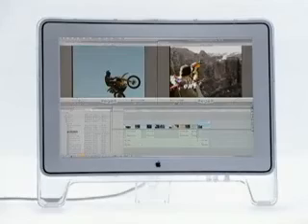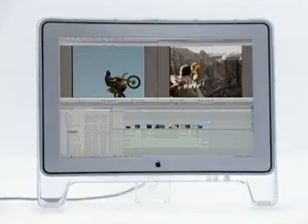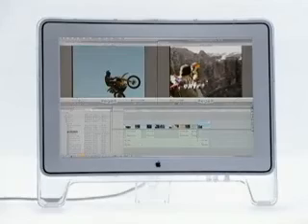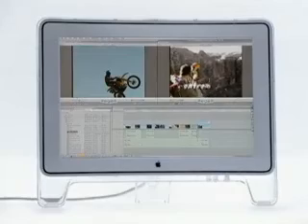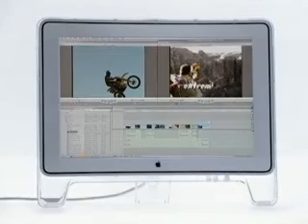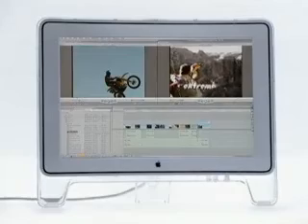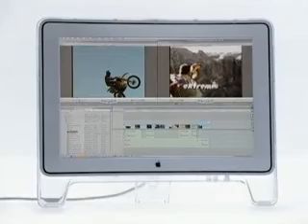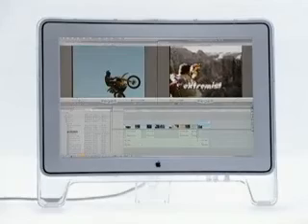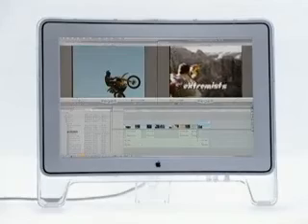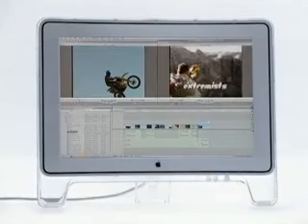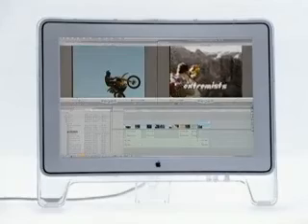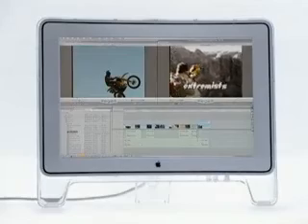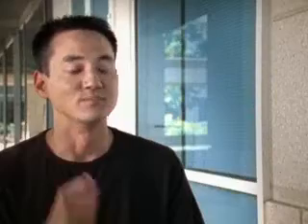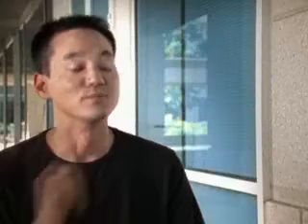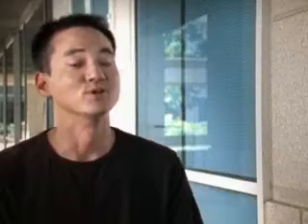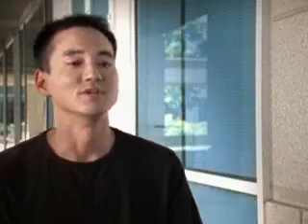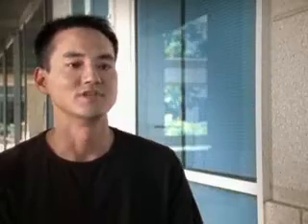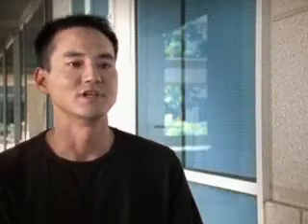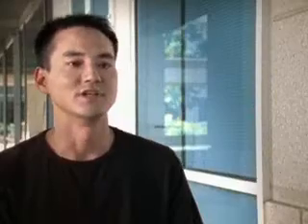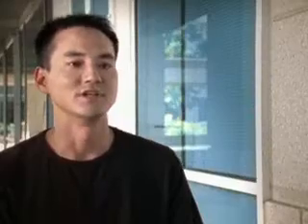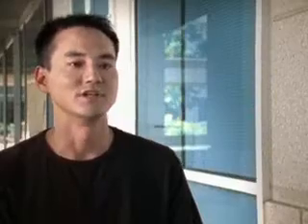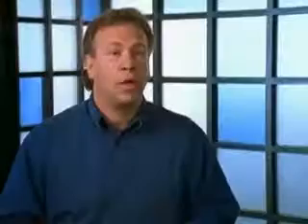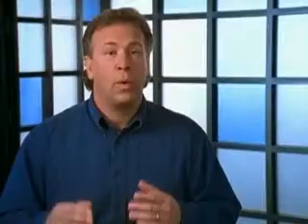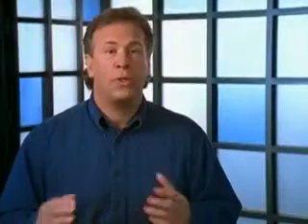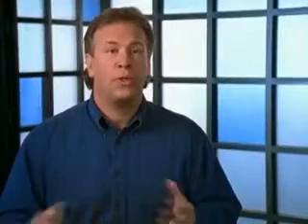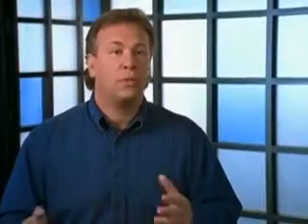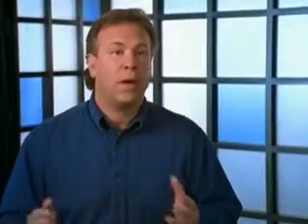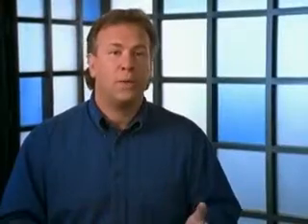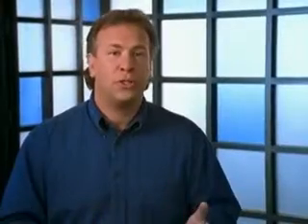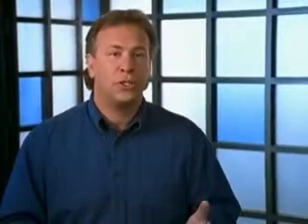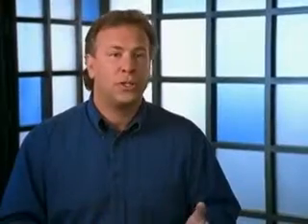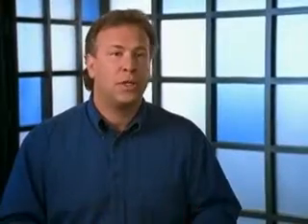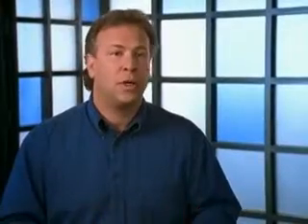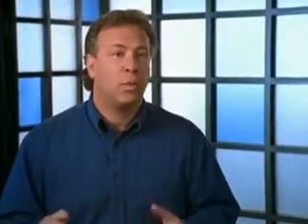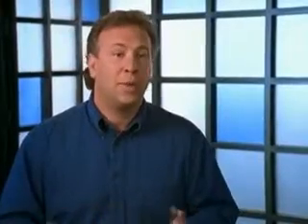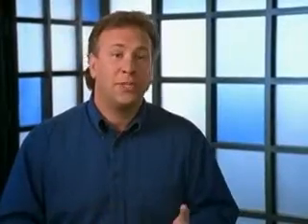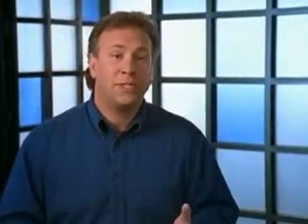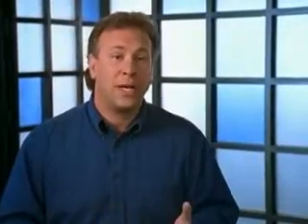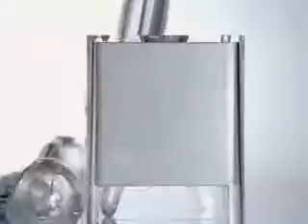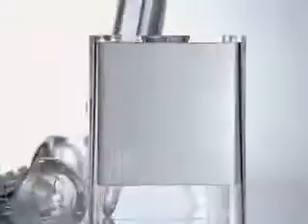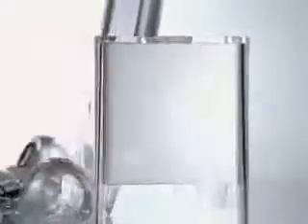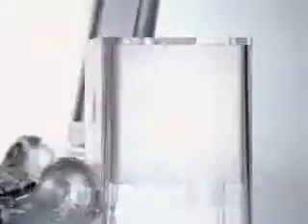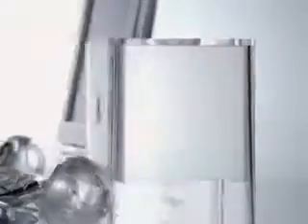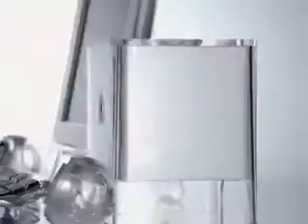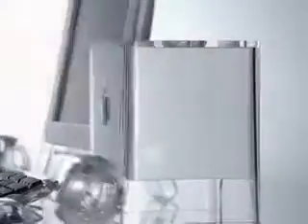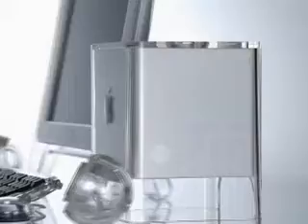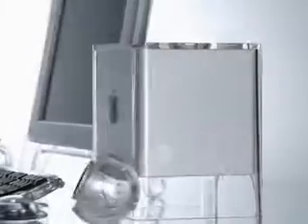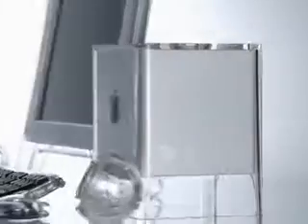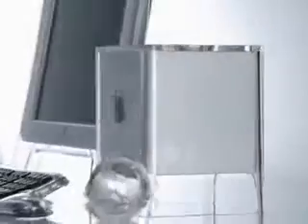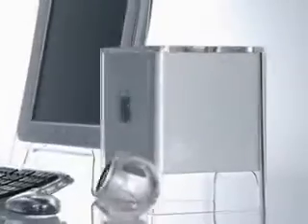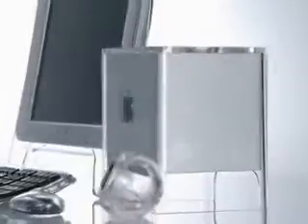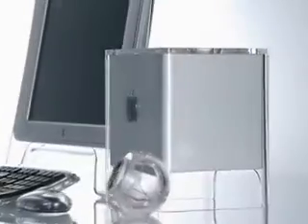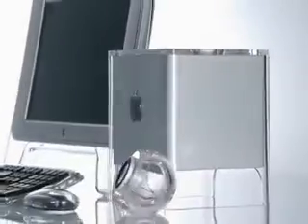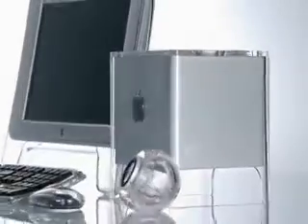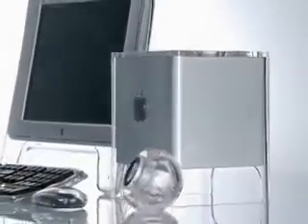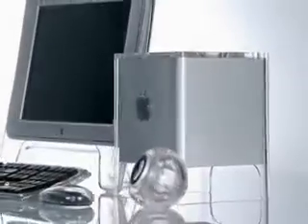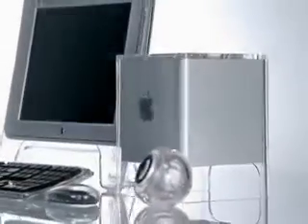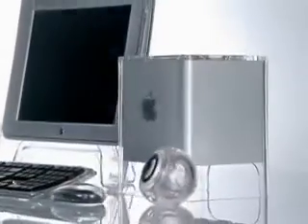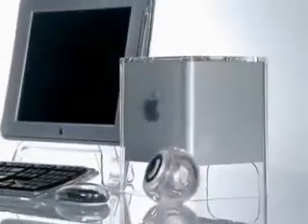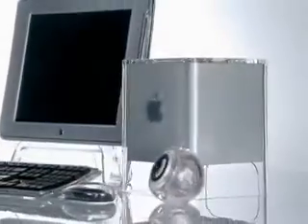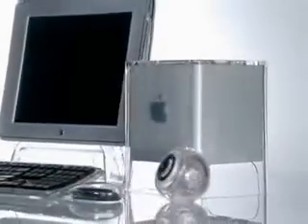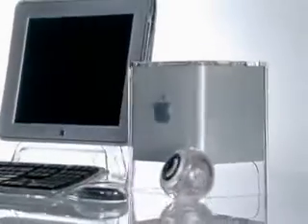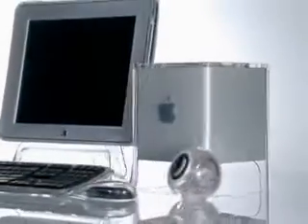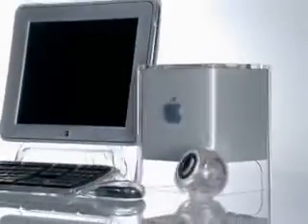You can play with it in Final Cut Pro, add titles, whatever, and boom — it's done. Whether you do publishing, web design, or video editing, this machine was made for you.